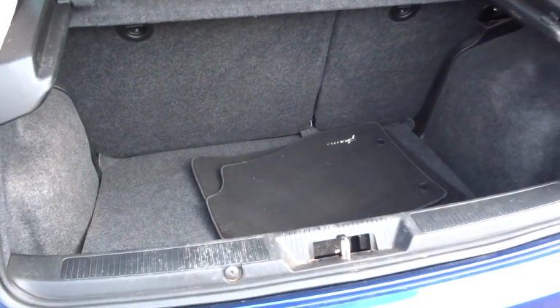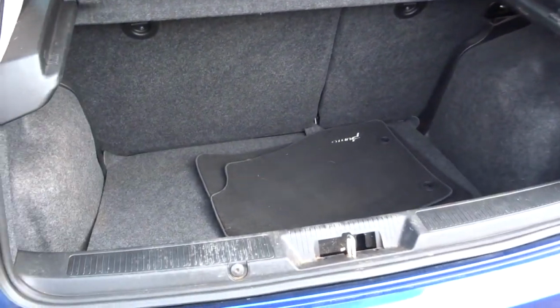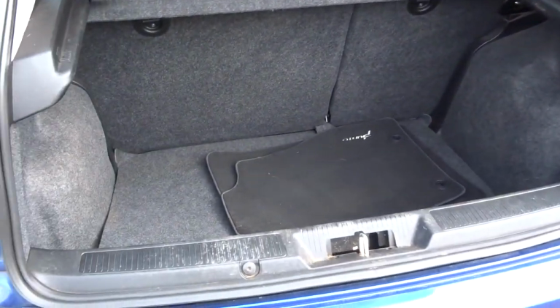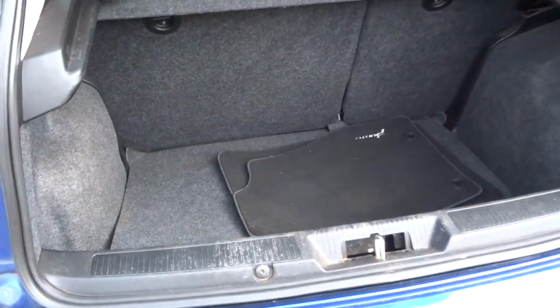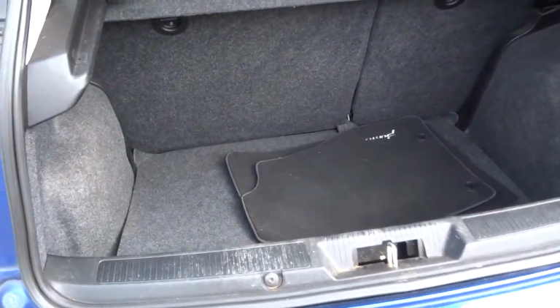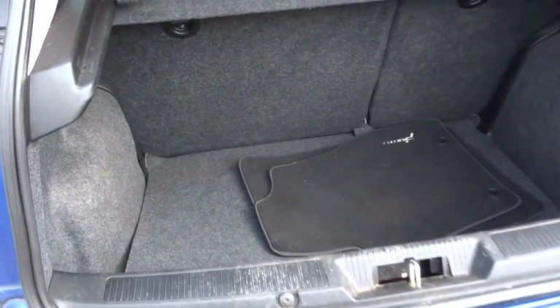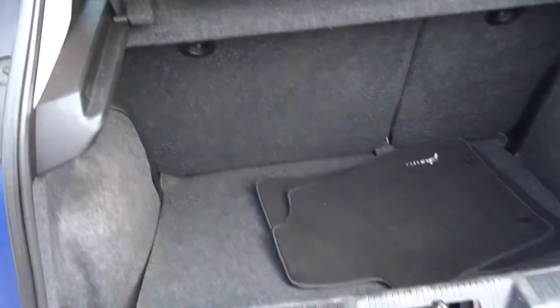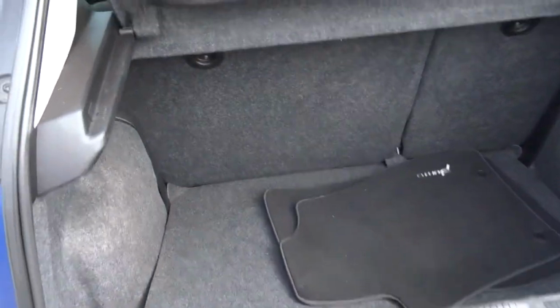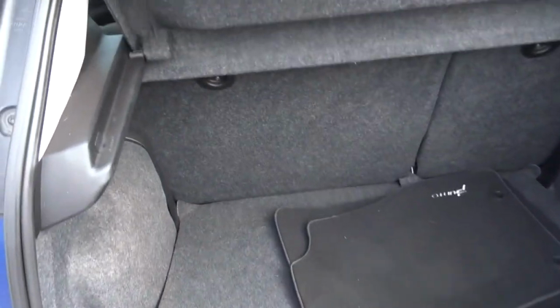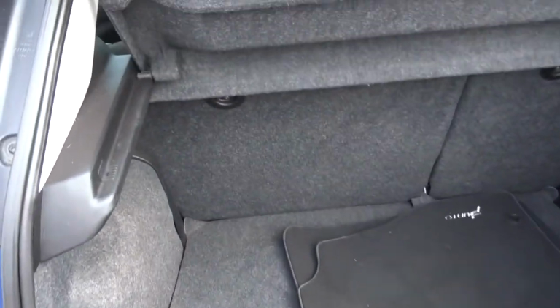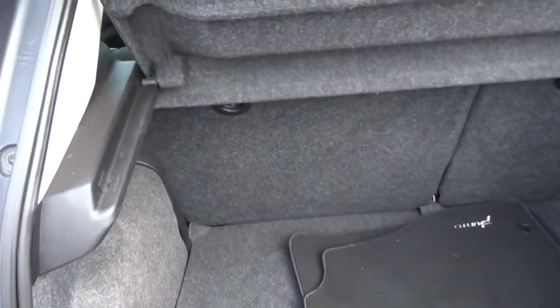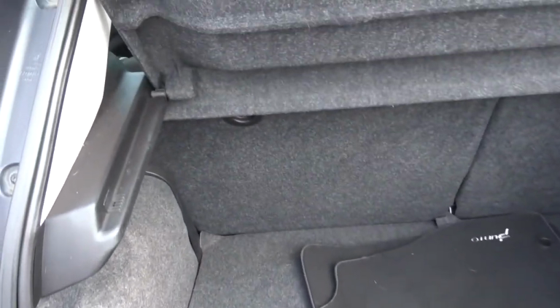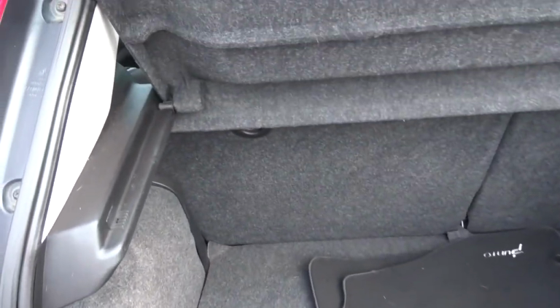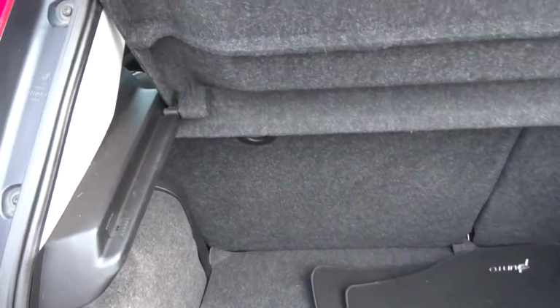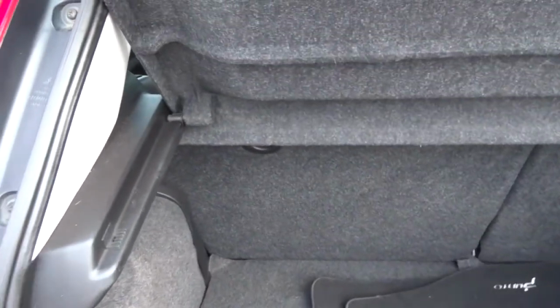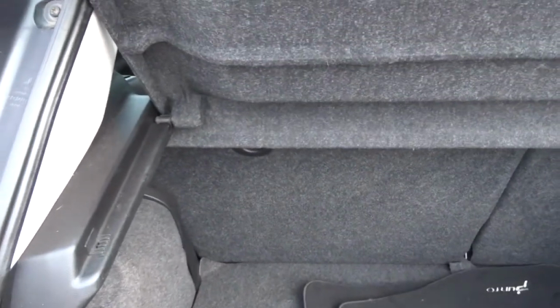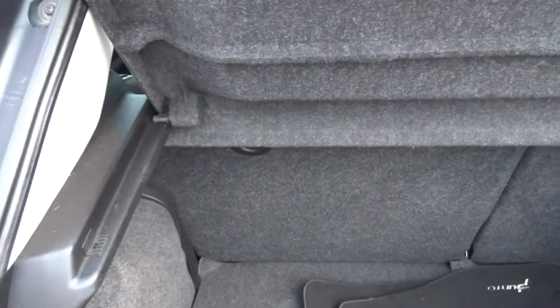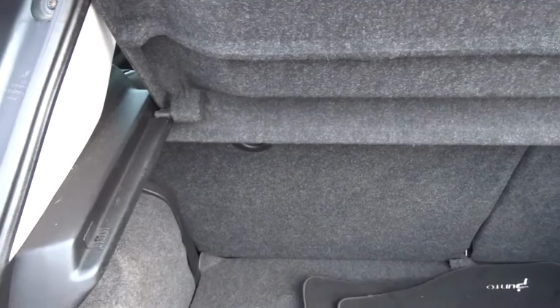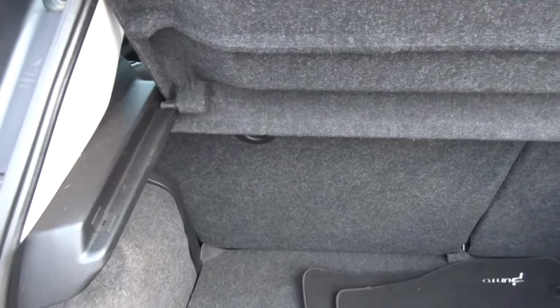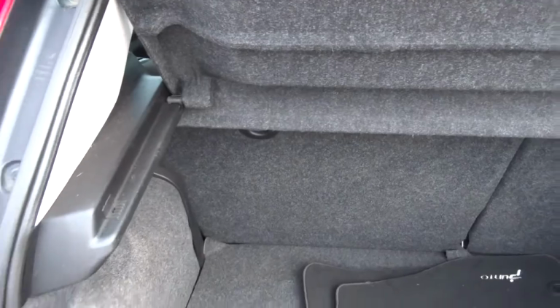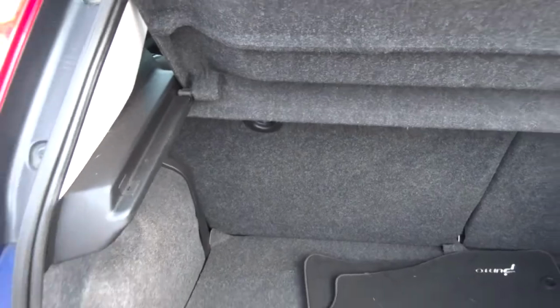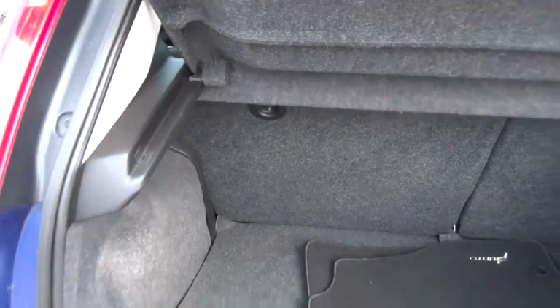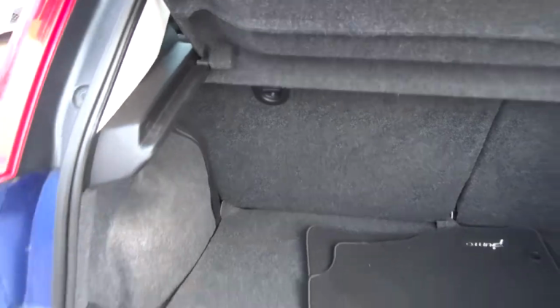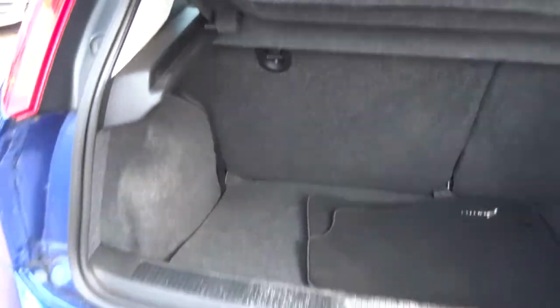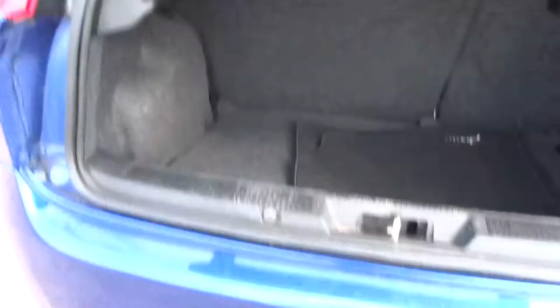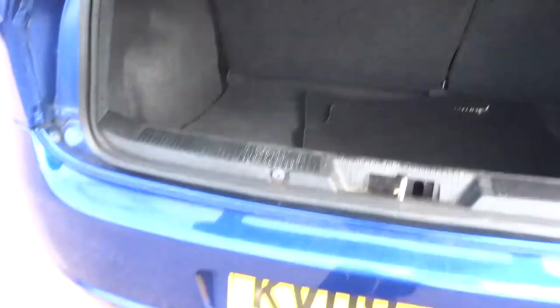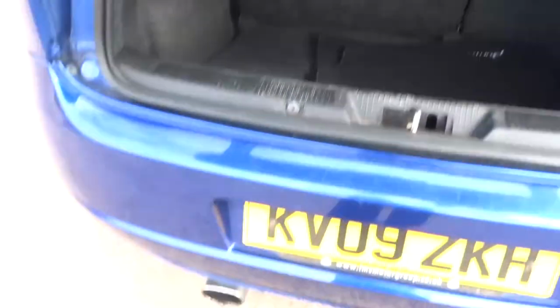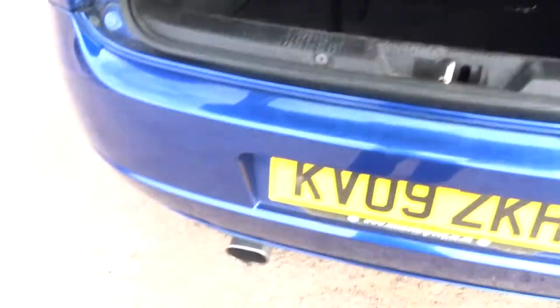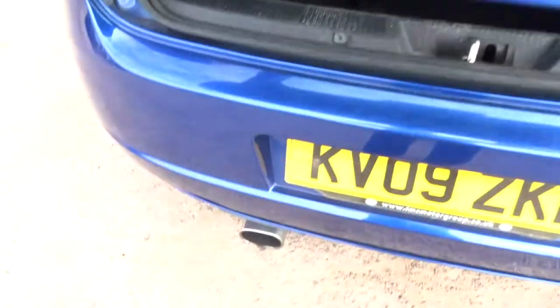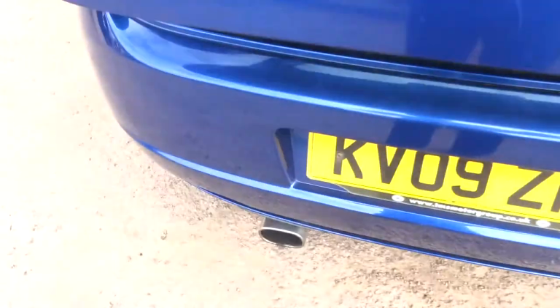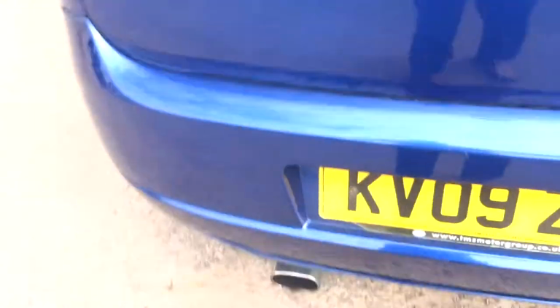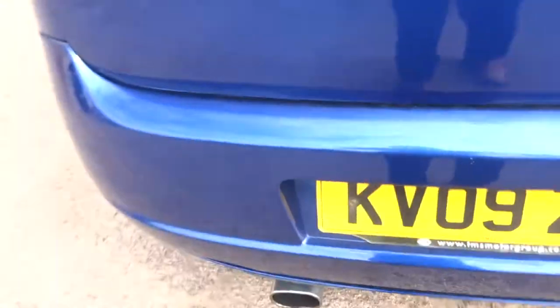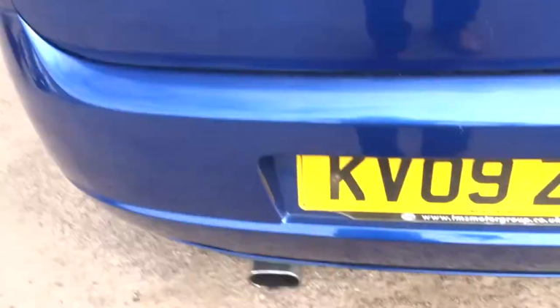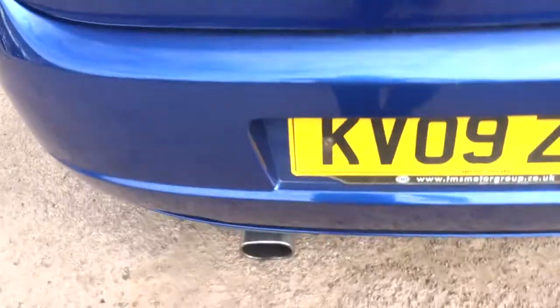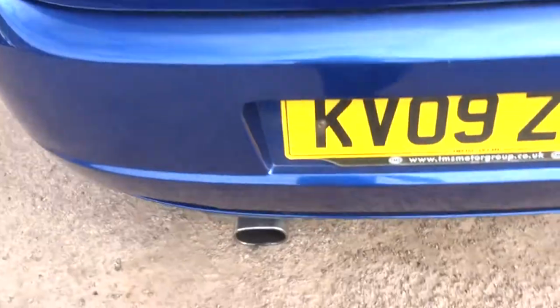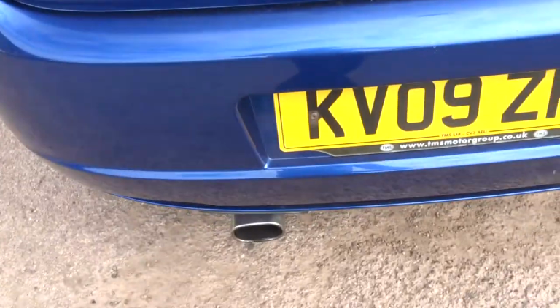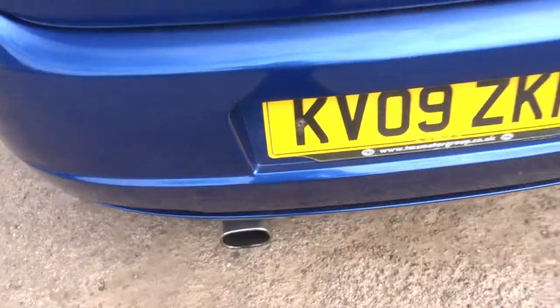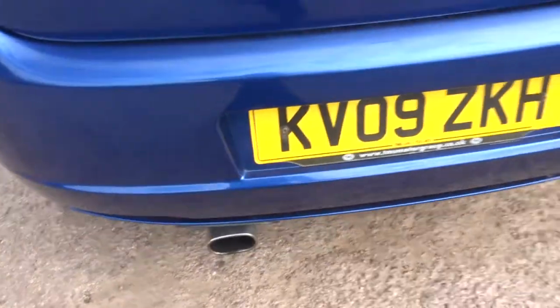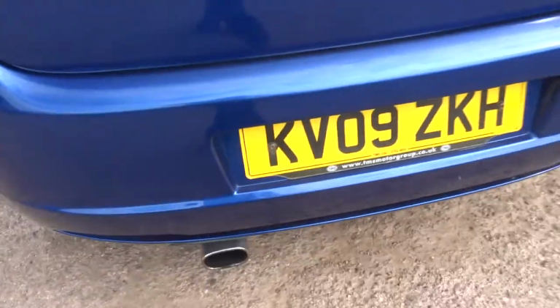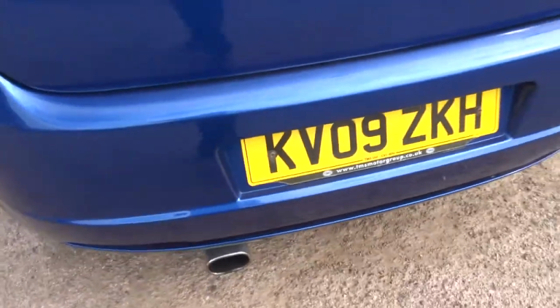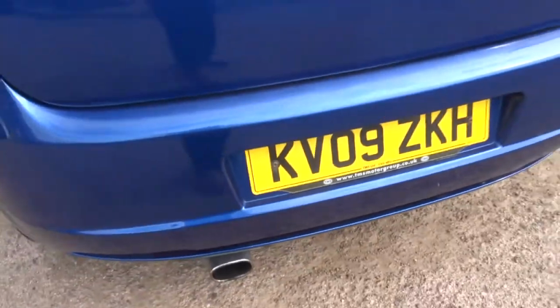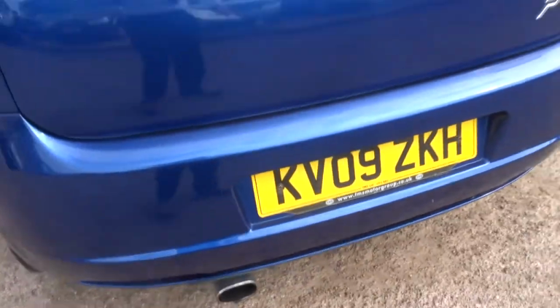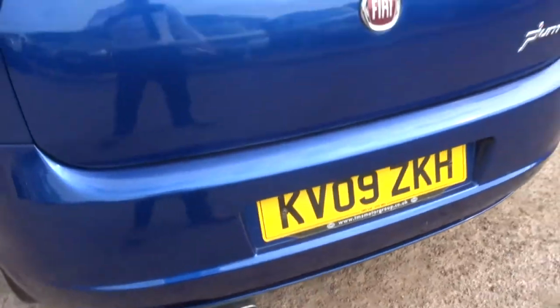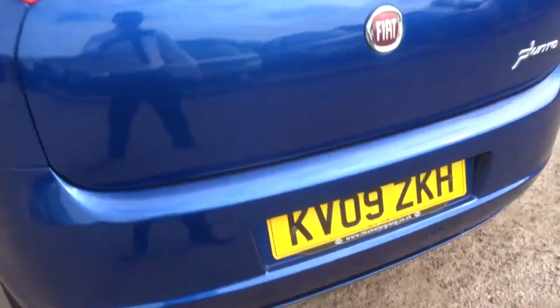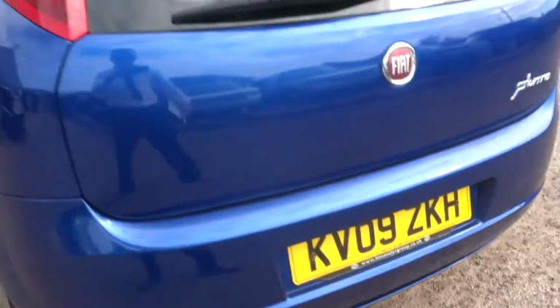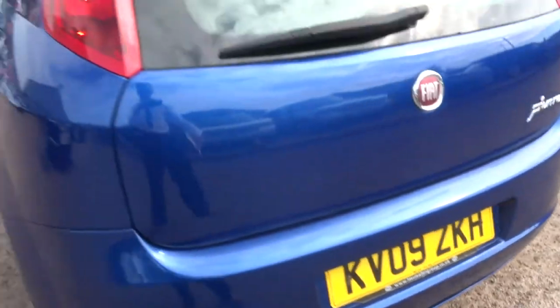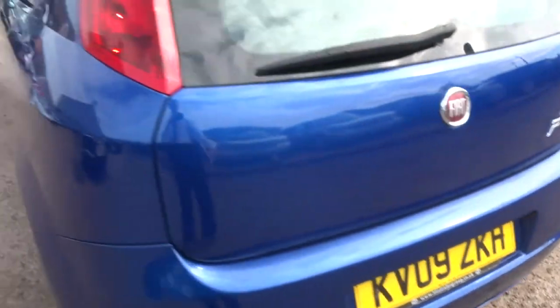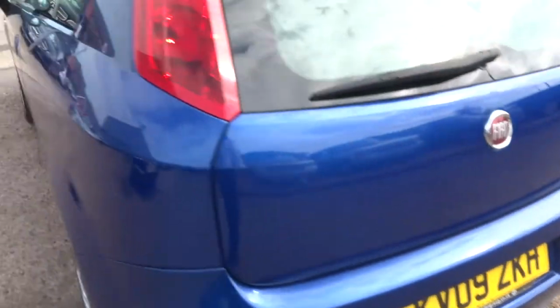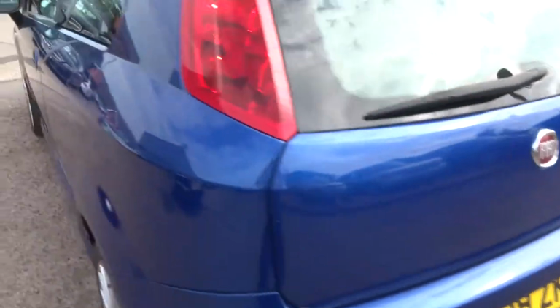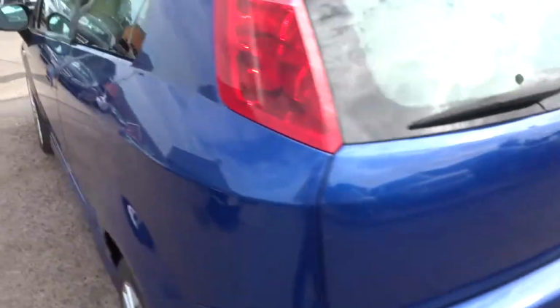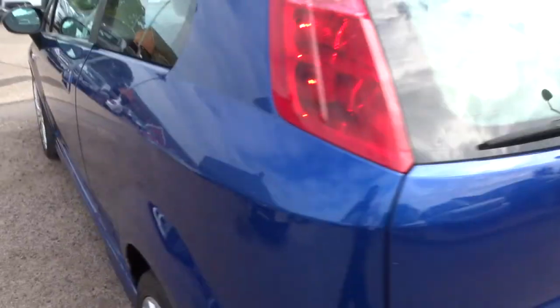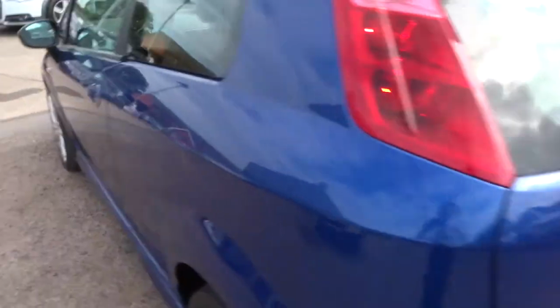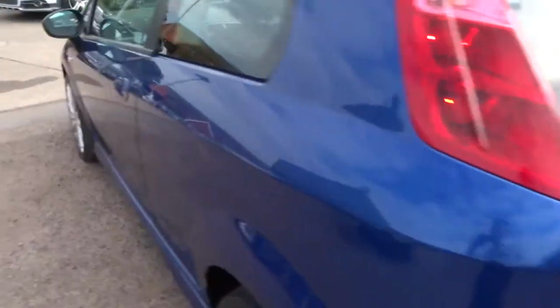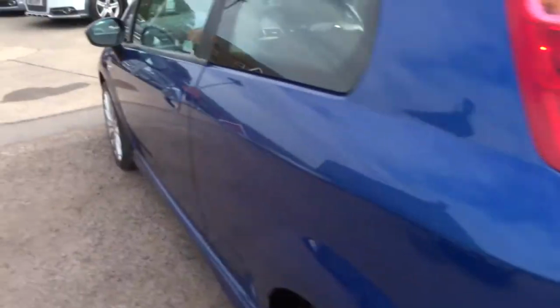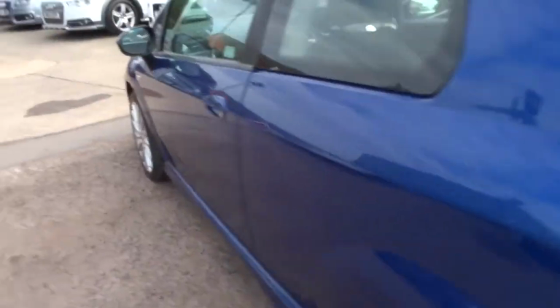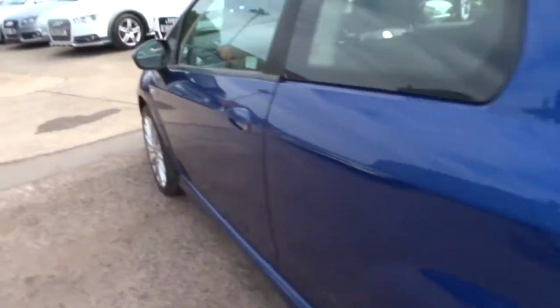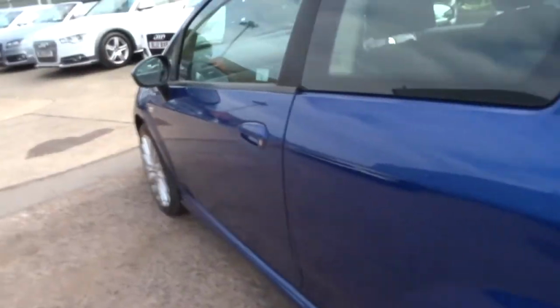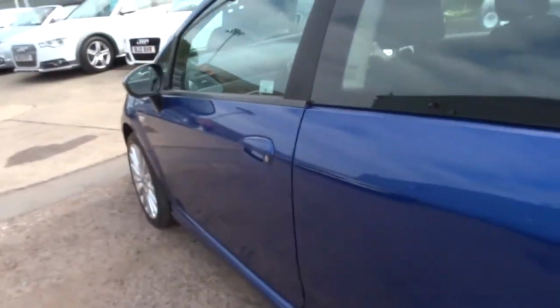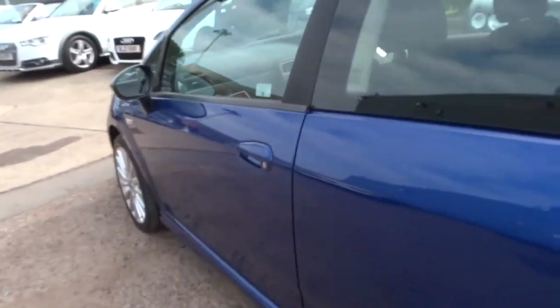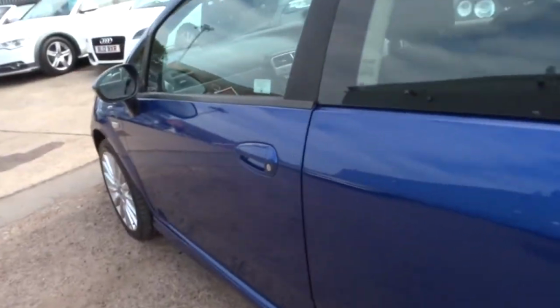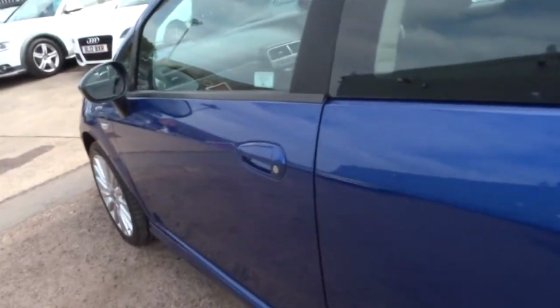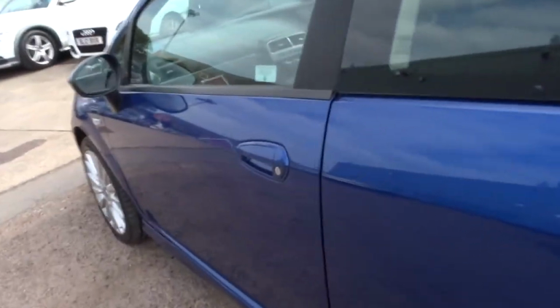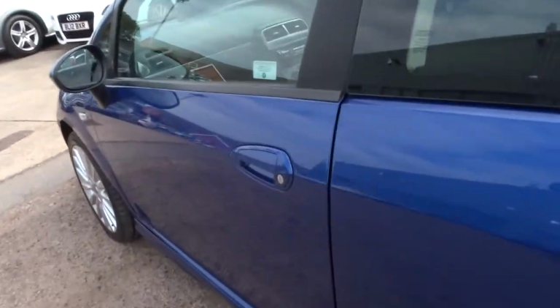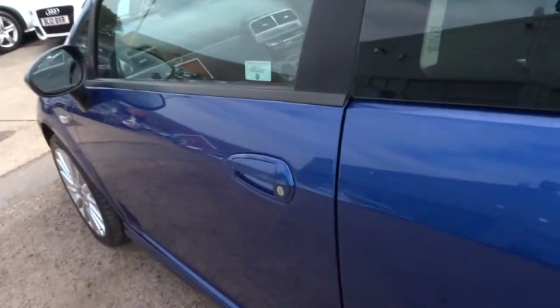It really is a very reasonable car. If we have a look under the bonnet.